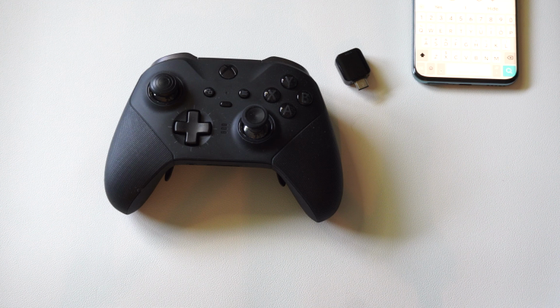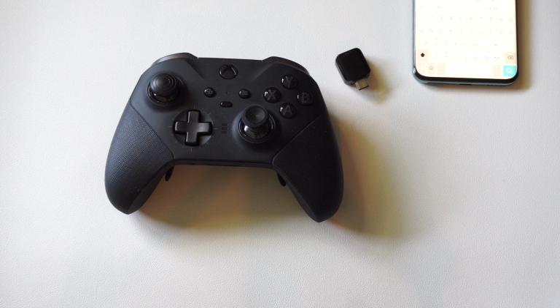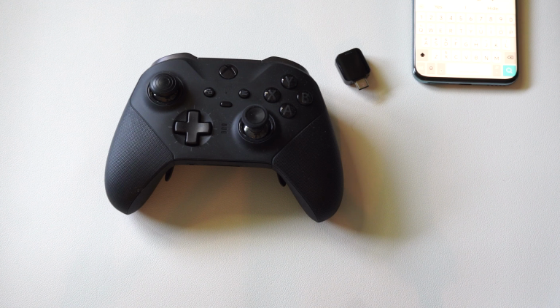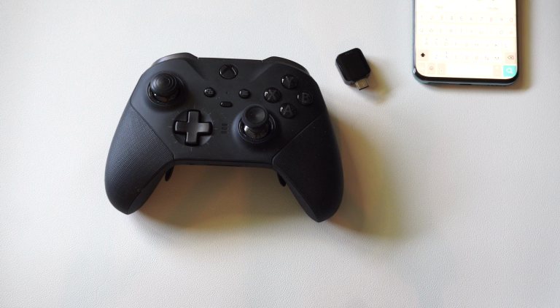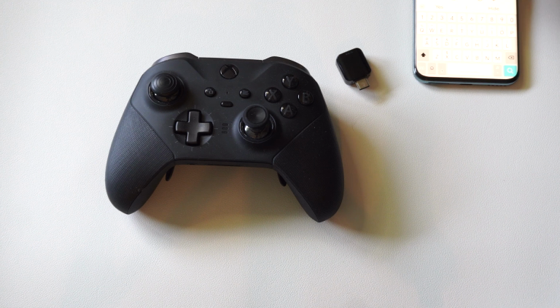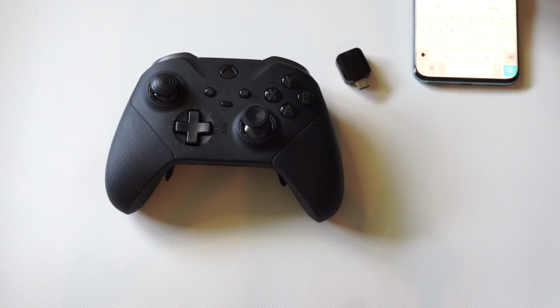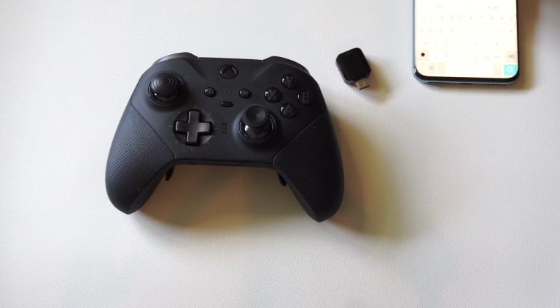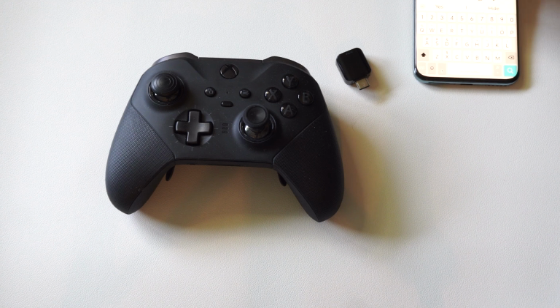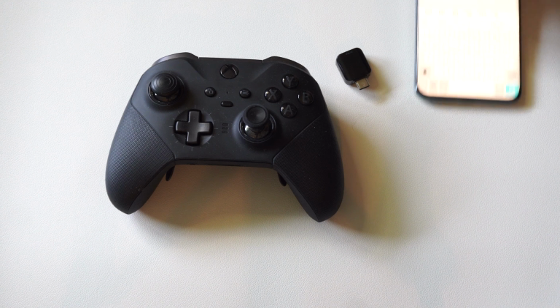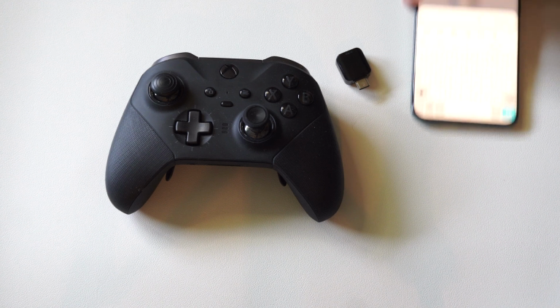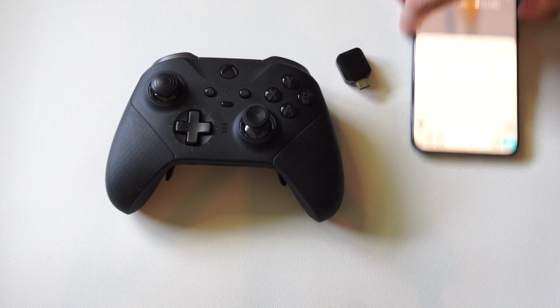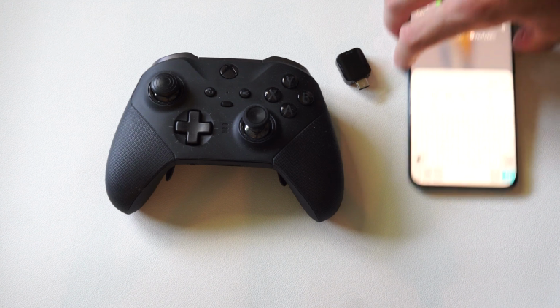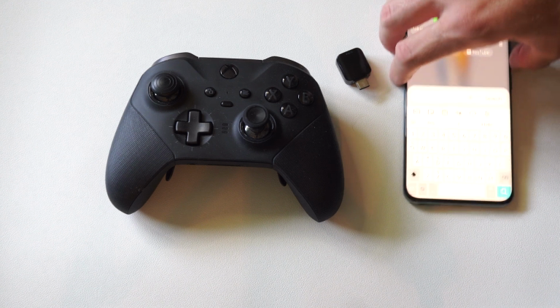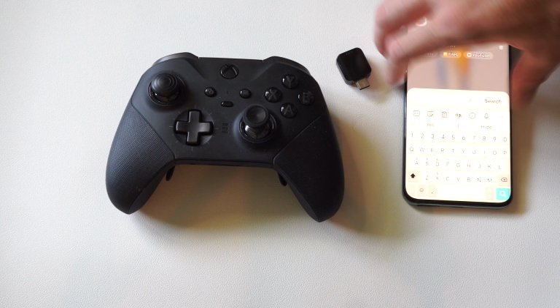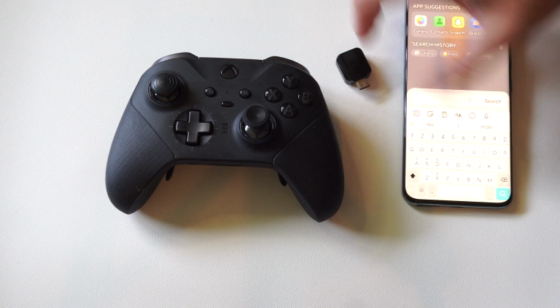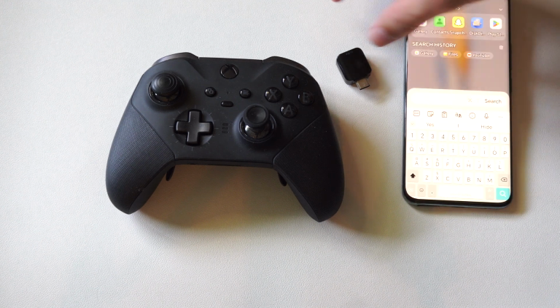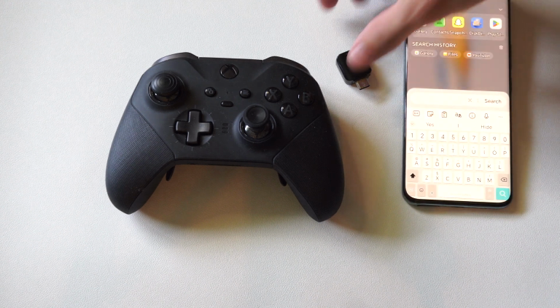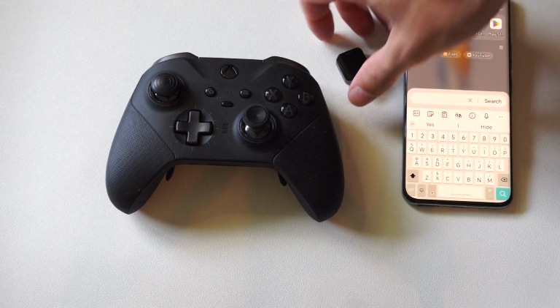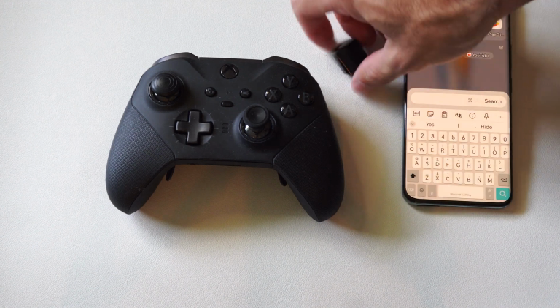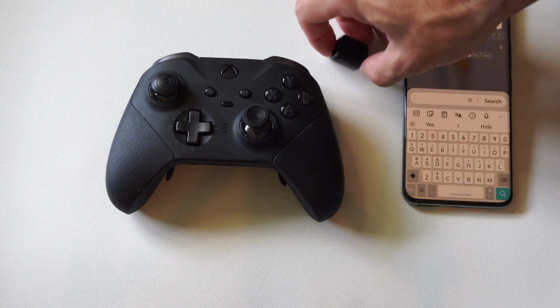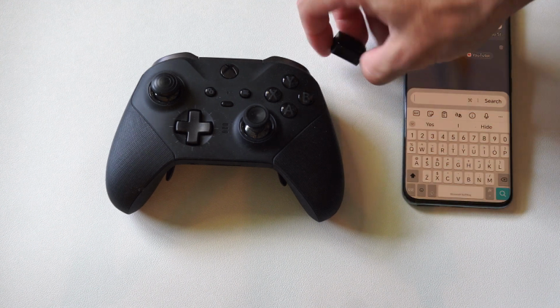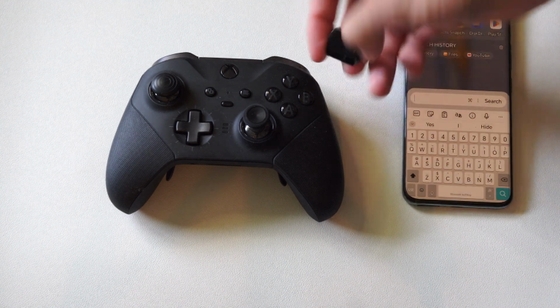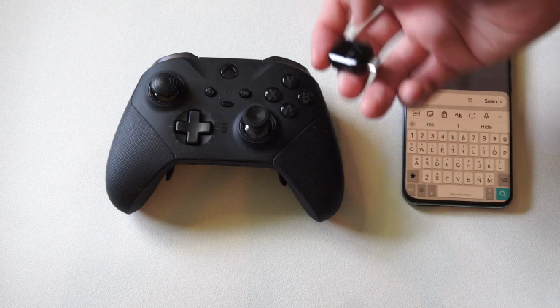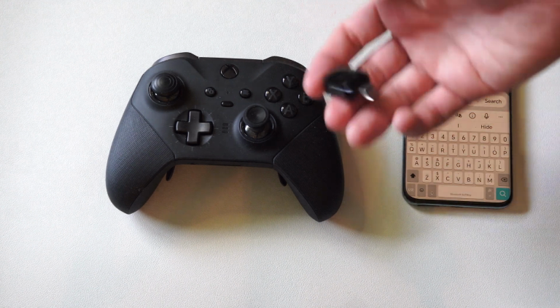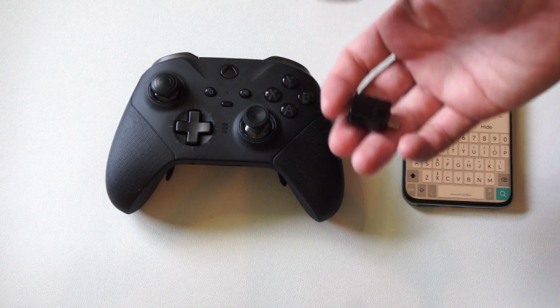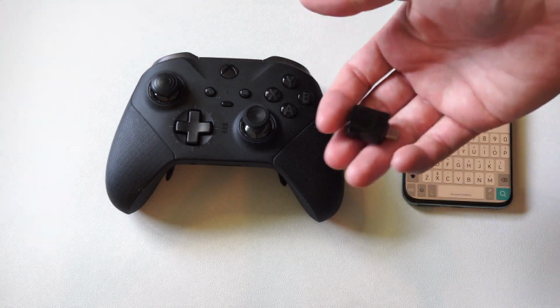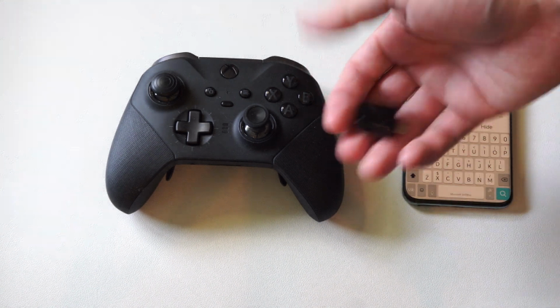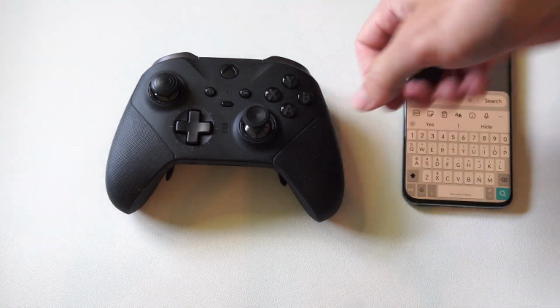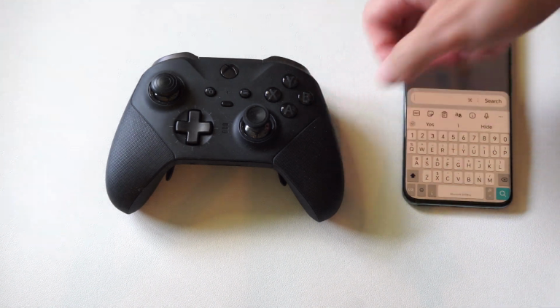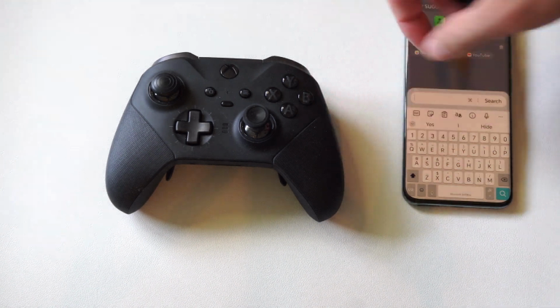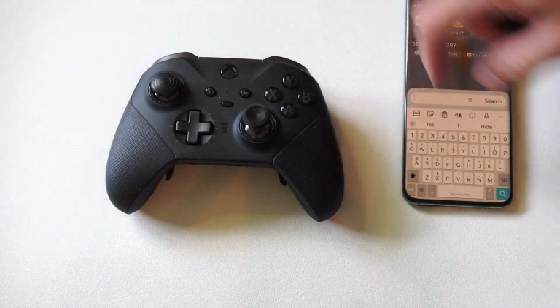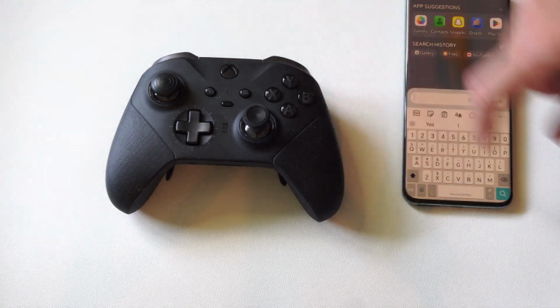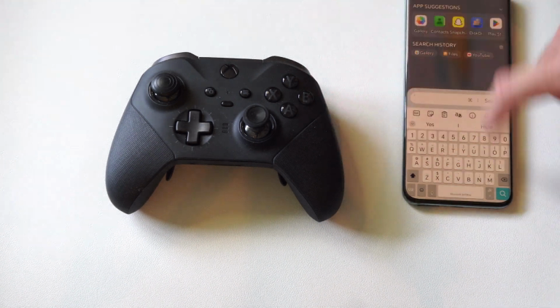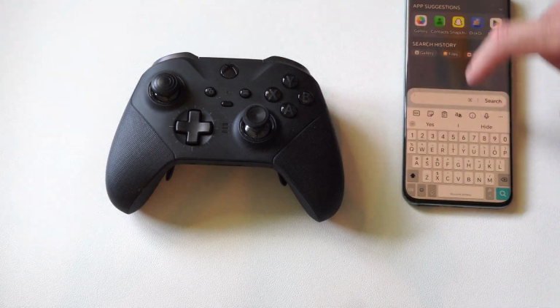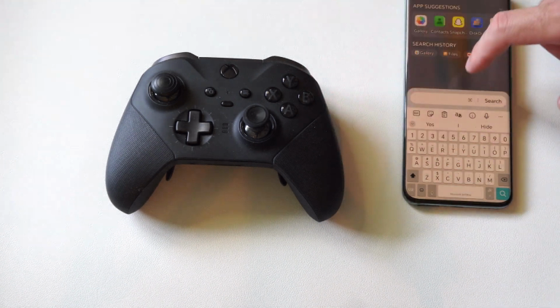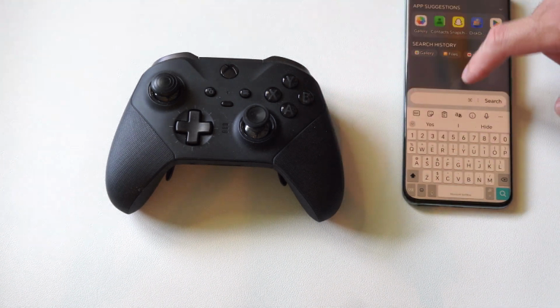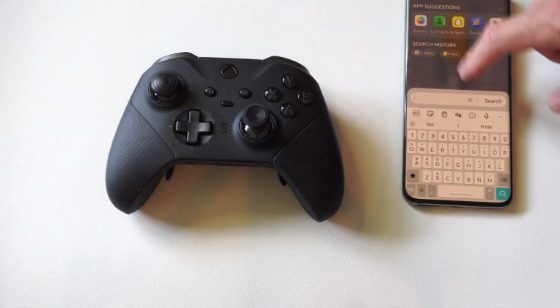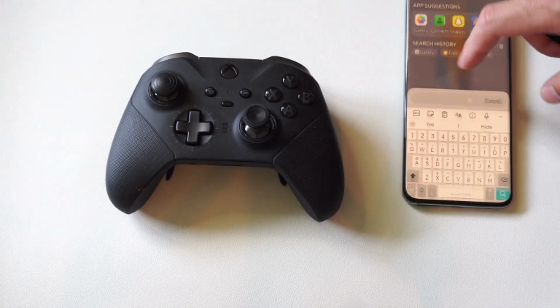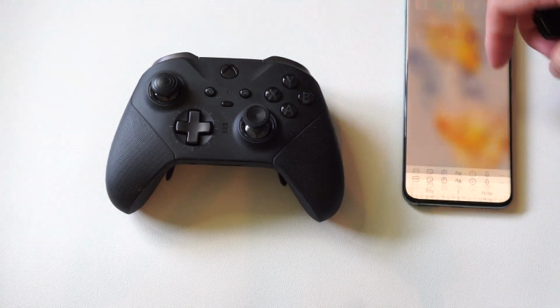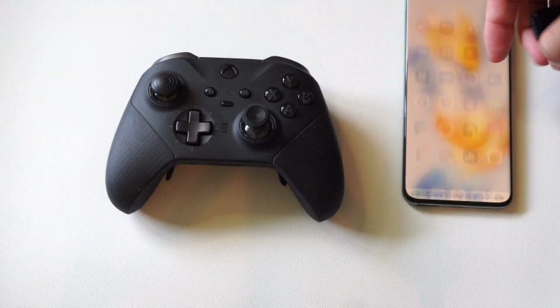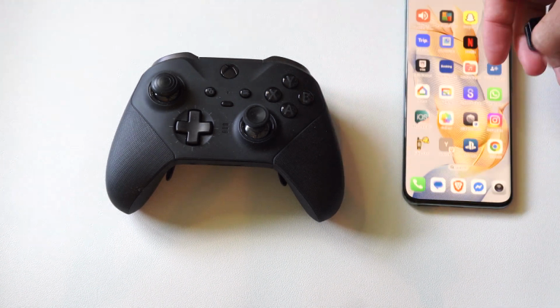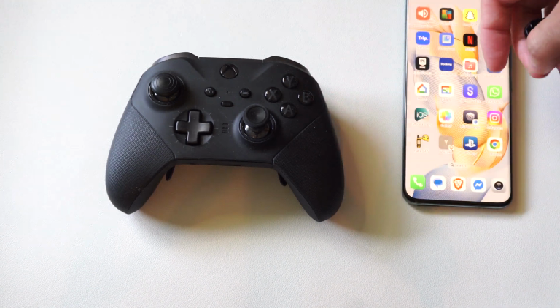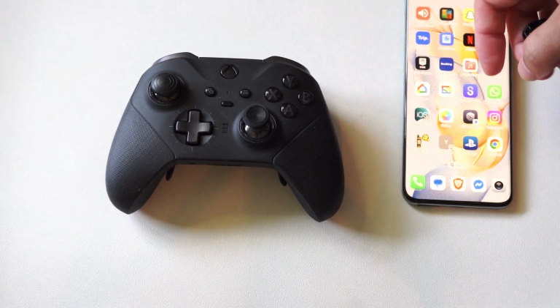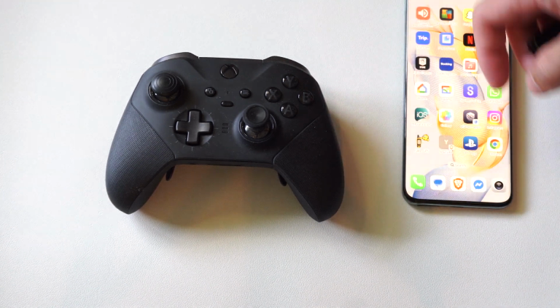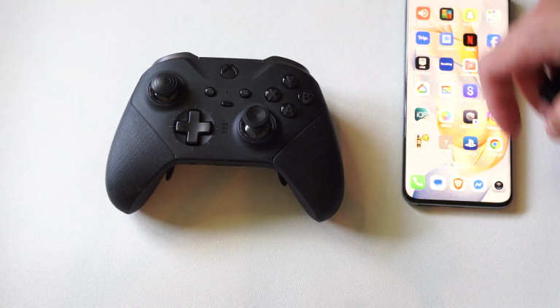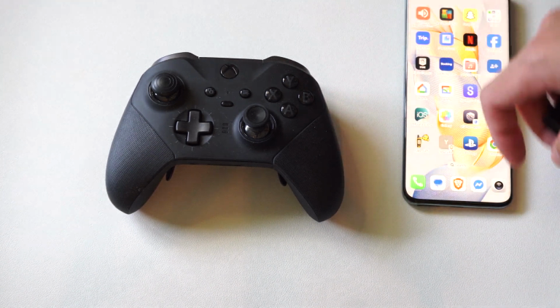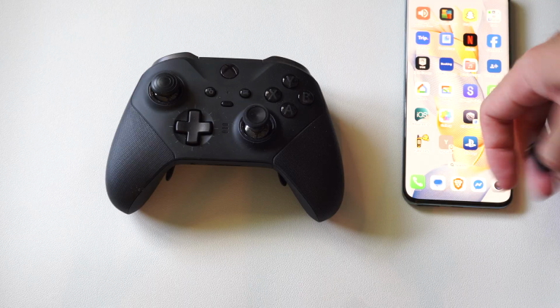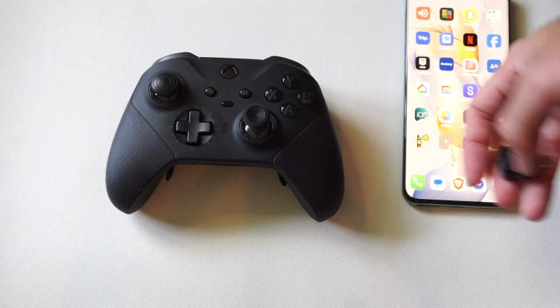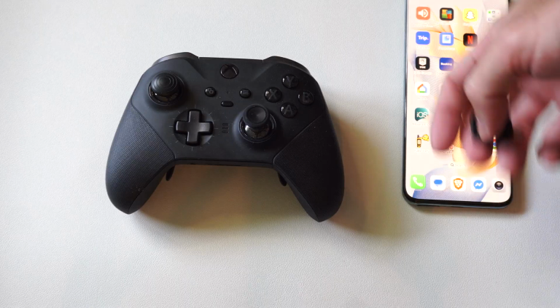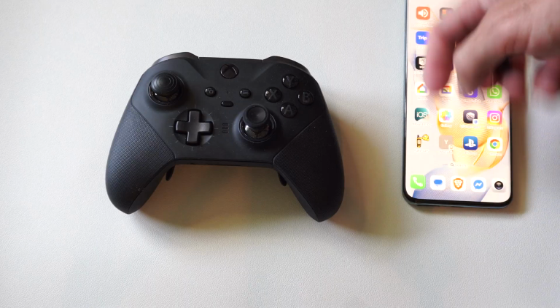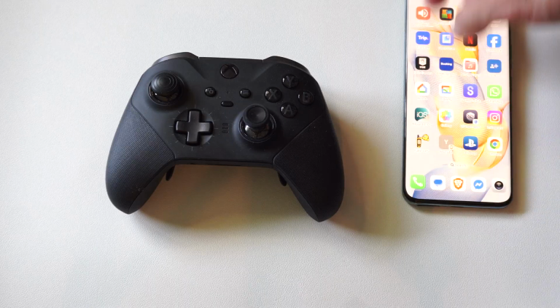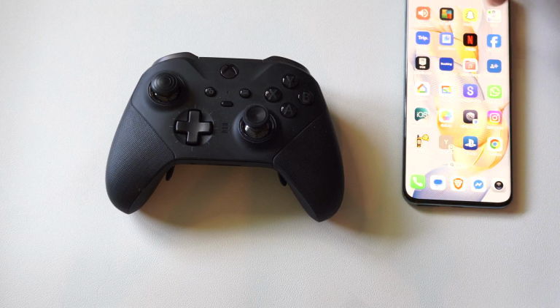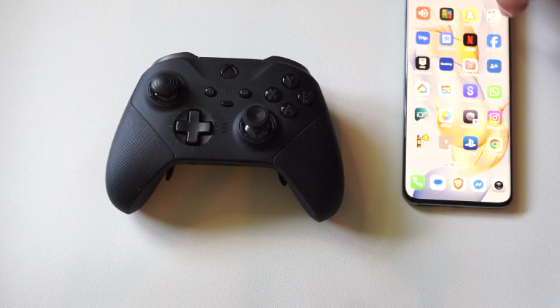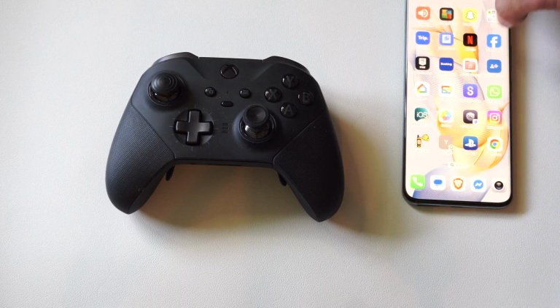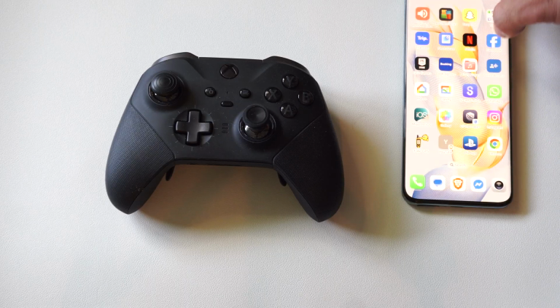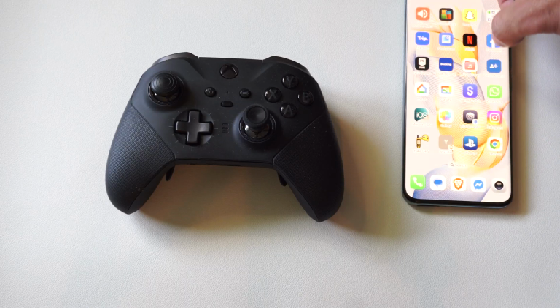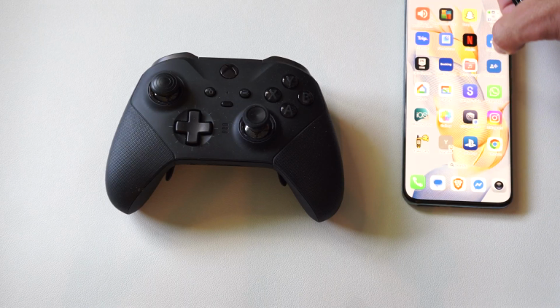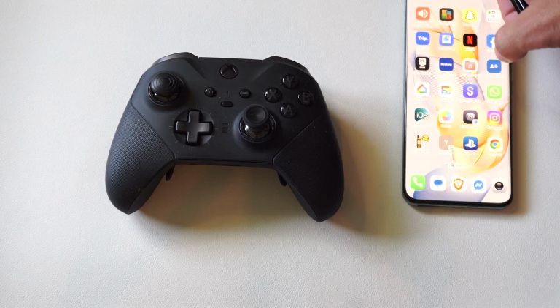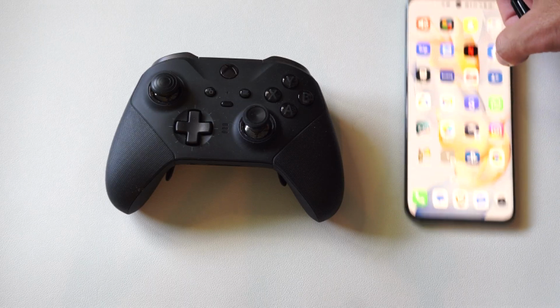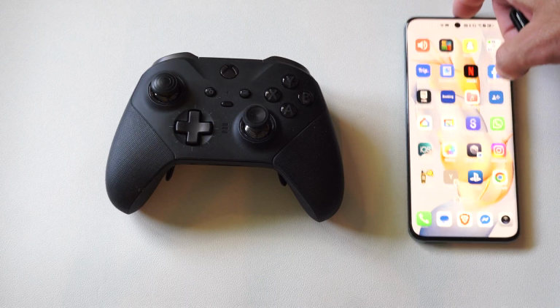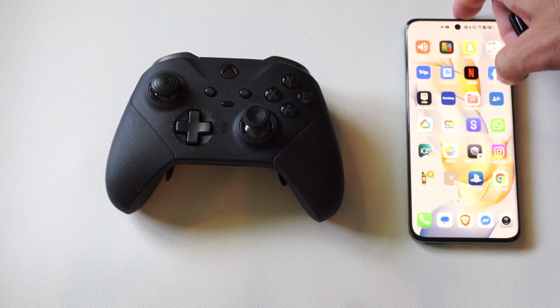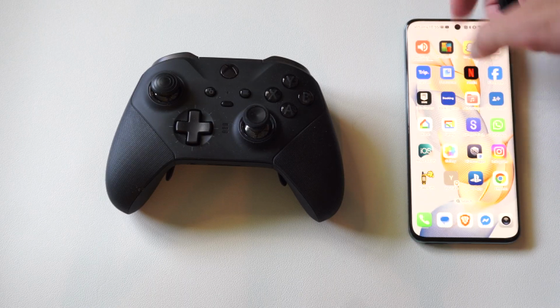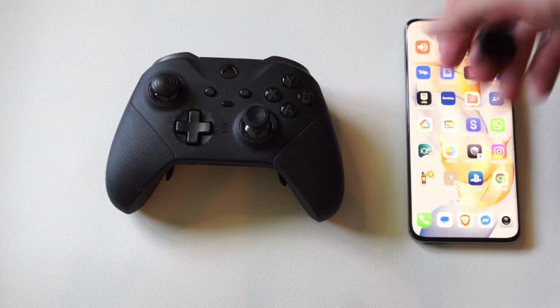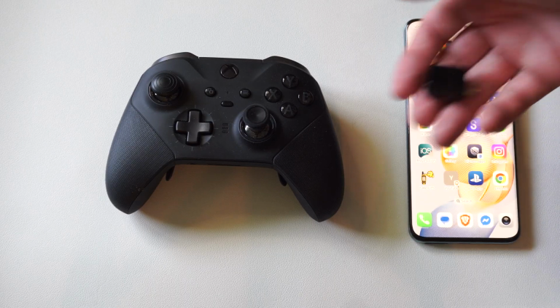Hey everyone, this is Tim from YourSix Studios. Today in the studio I'm going to show you how to plug in your Xbox controller to your Android phone using a wire.